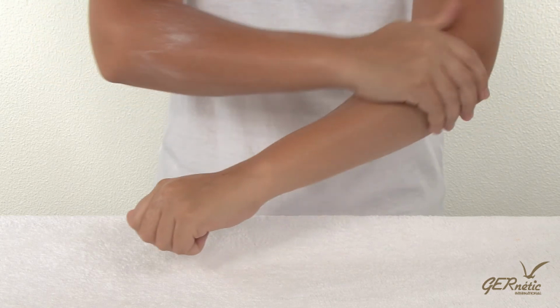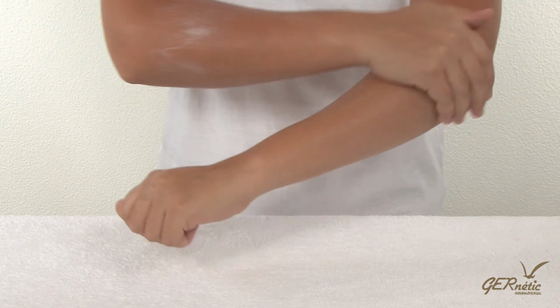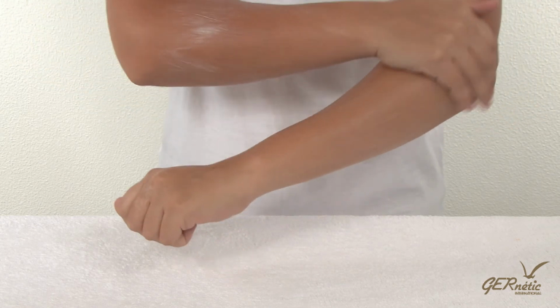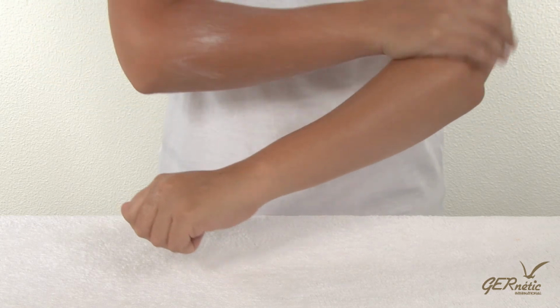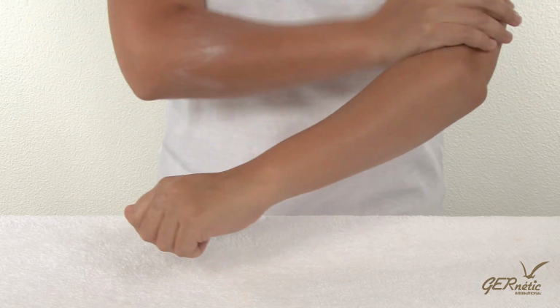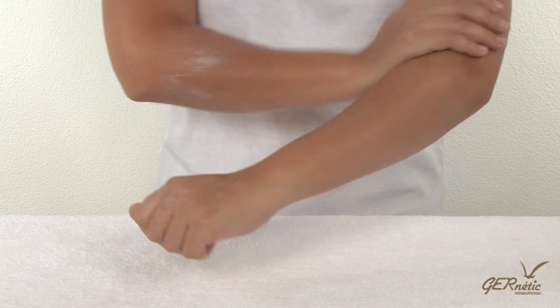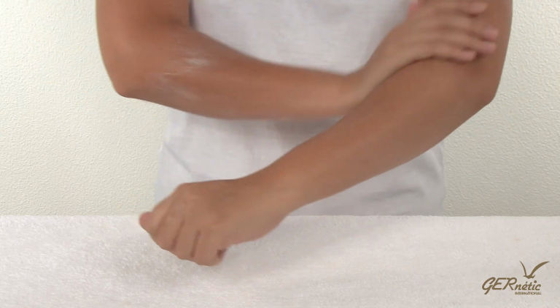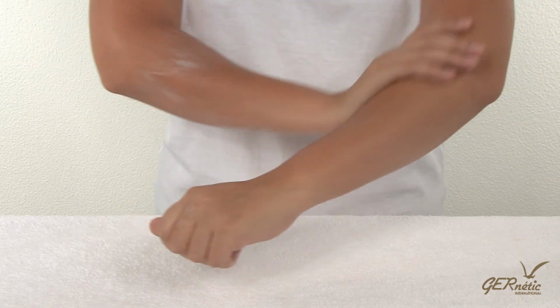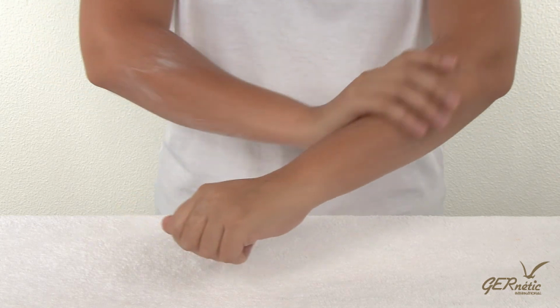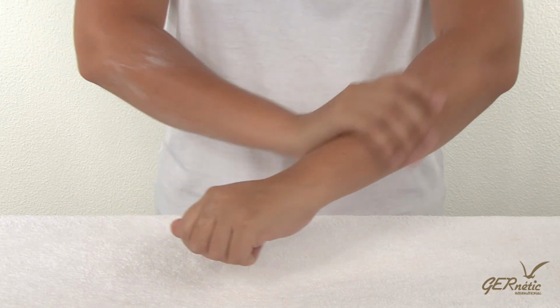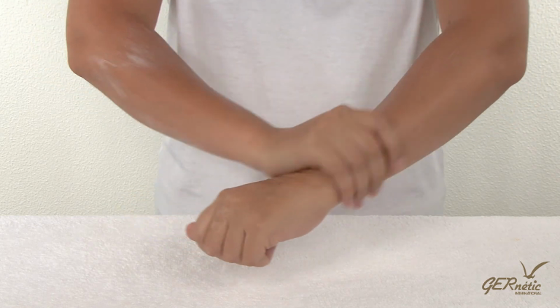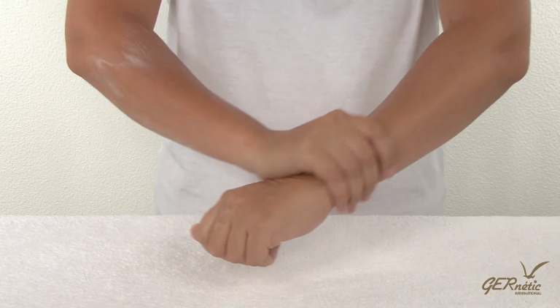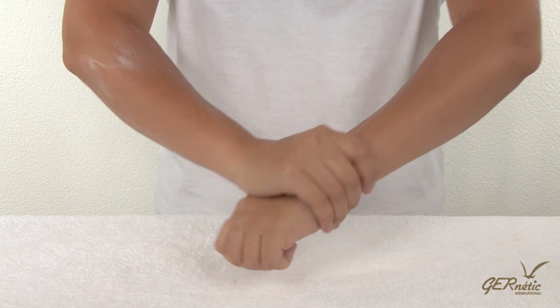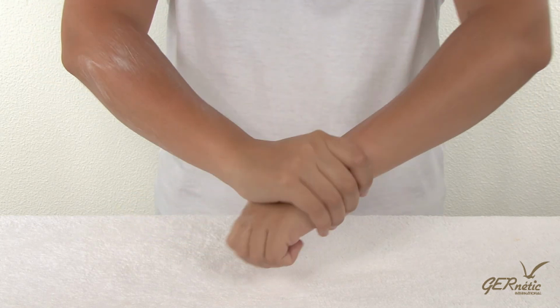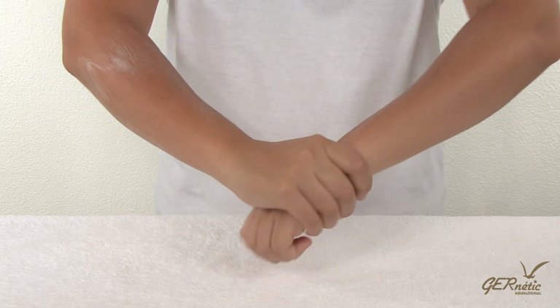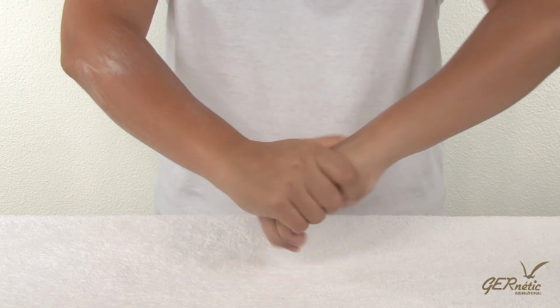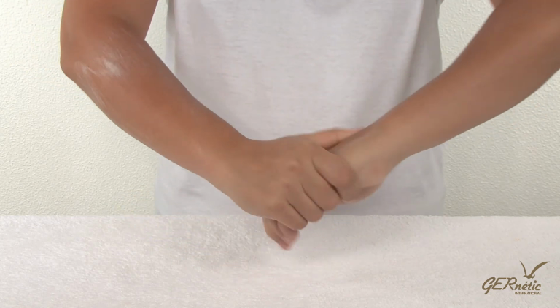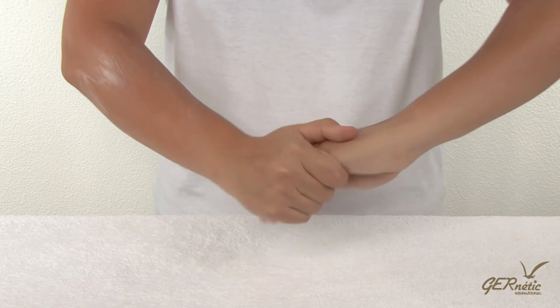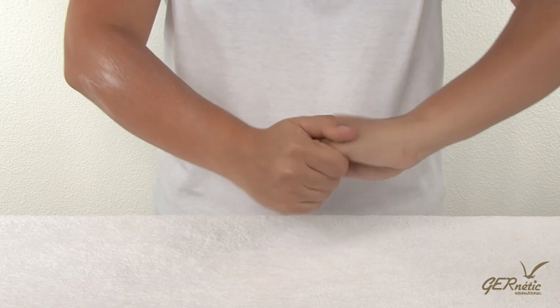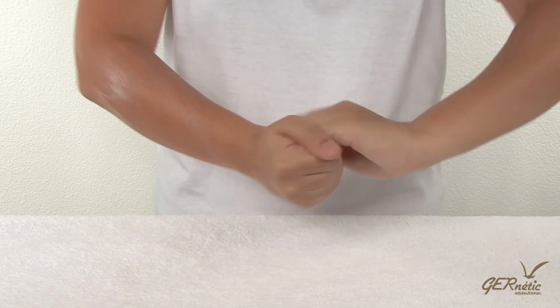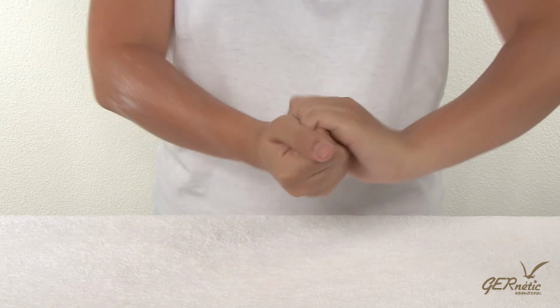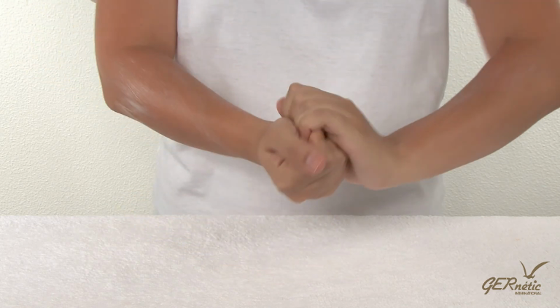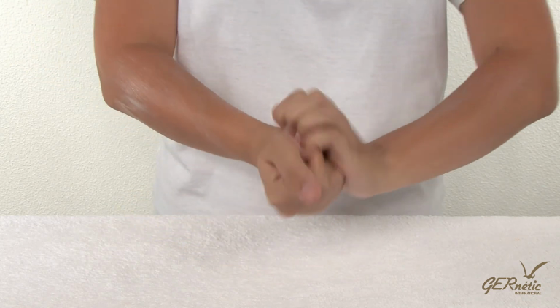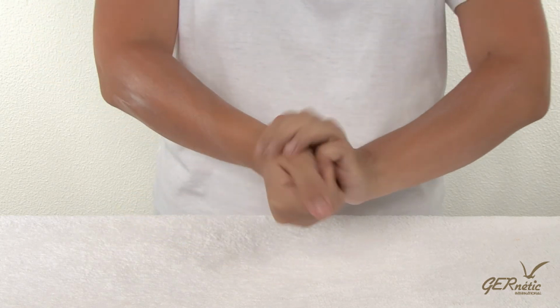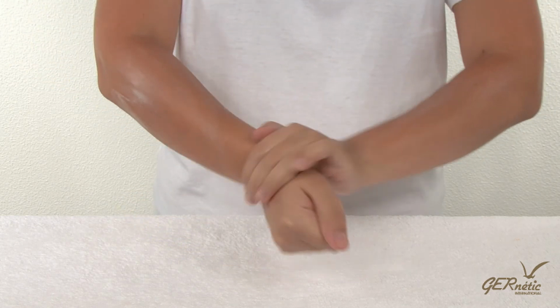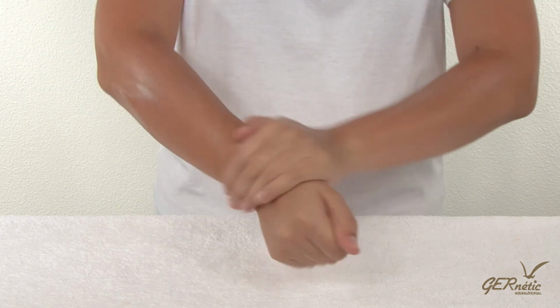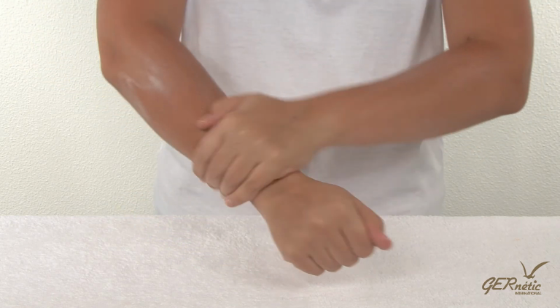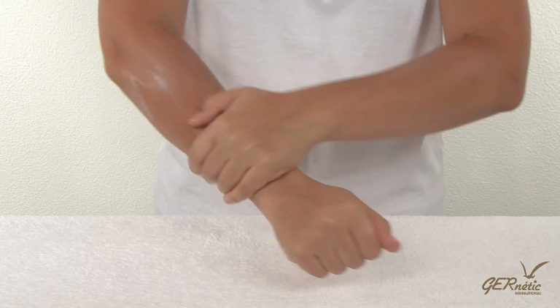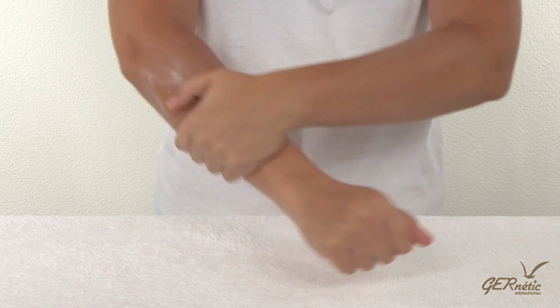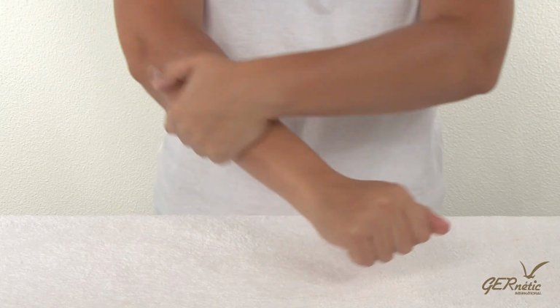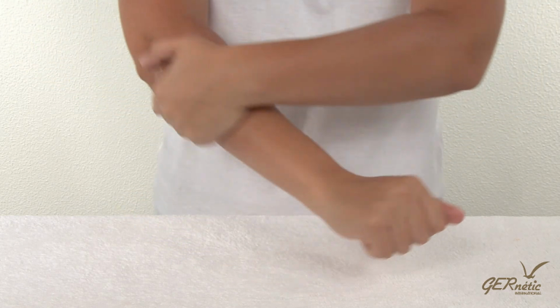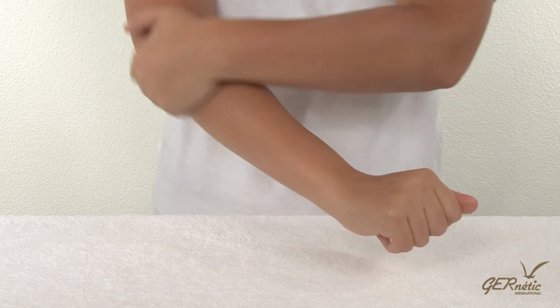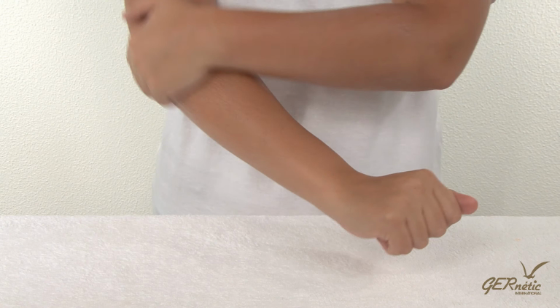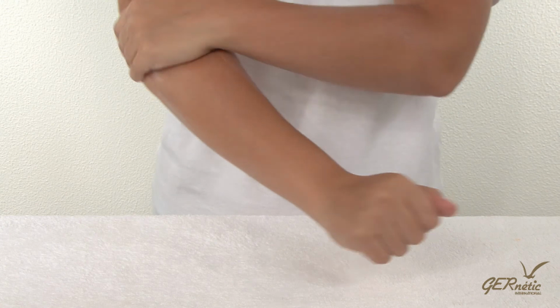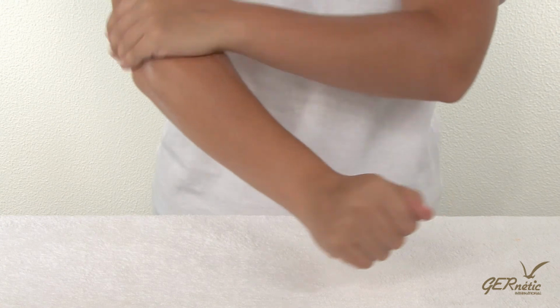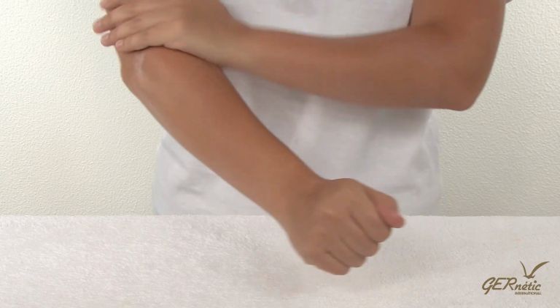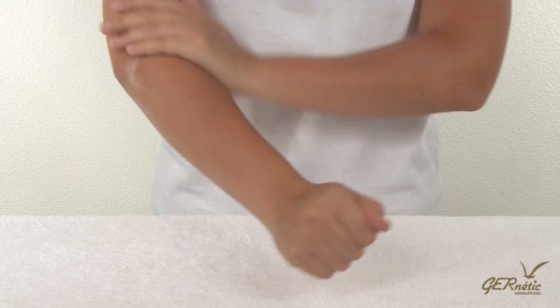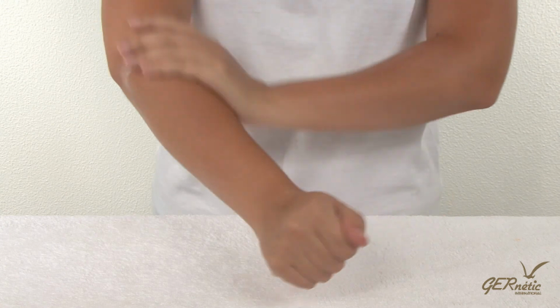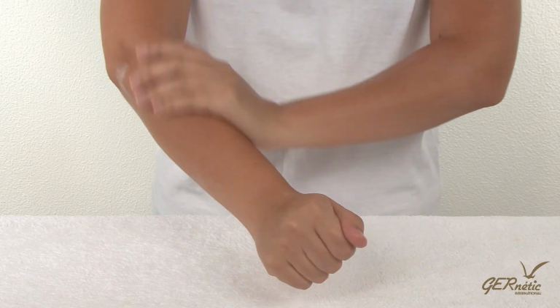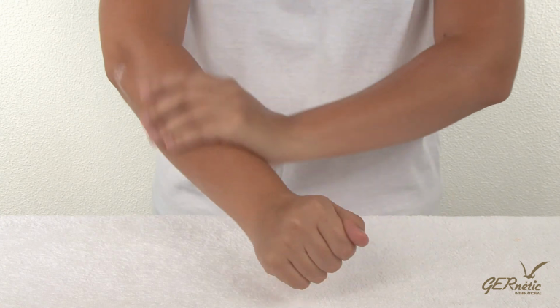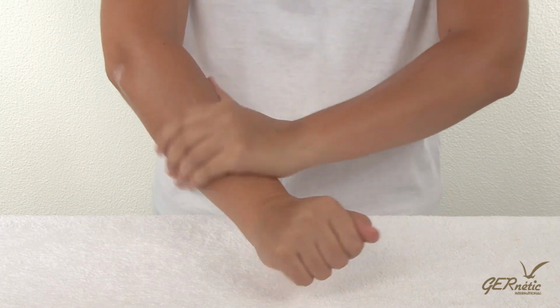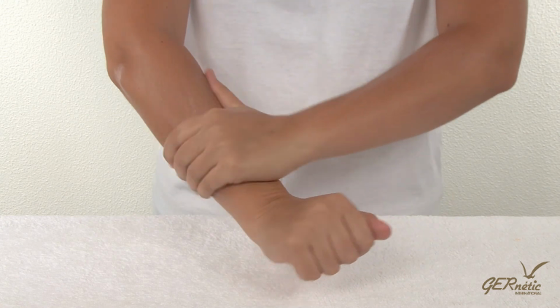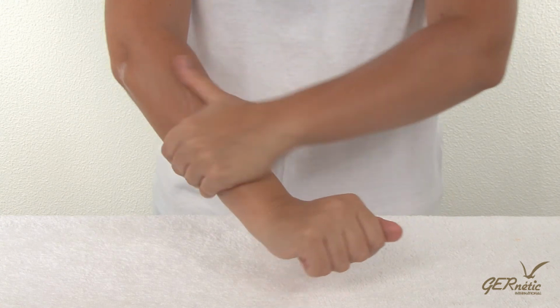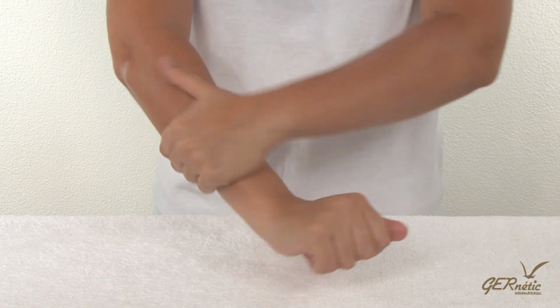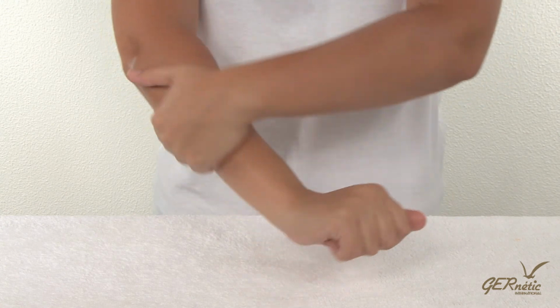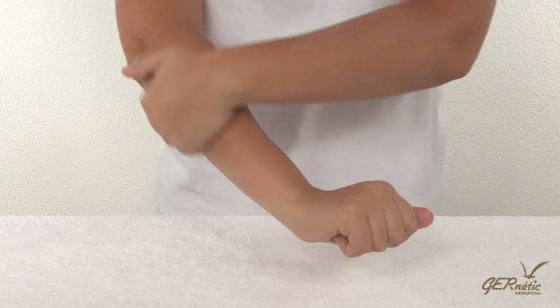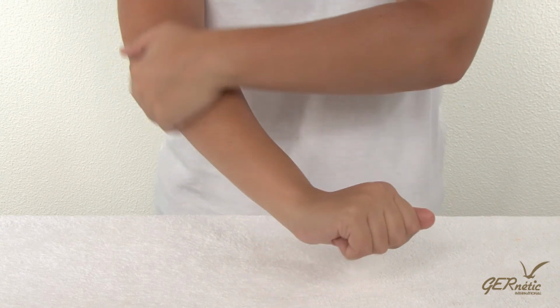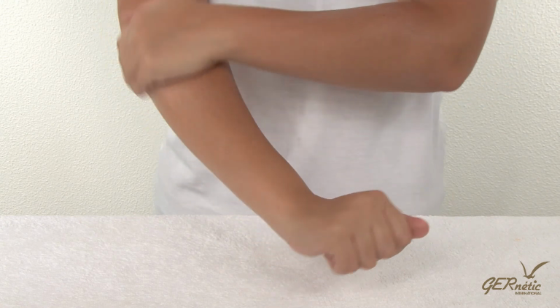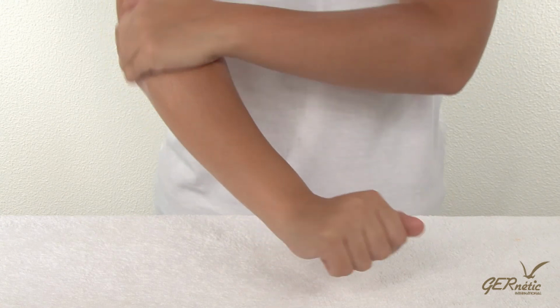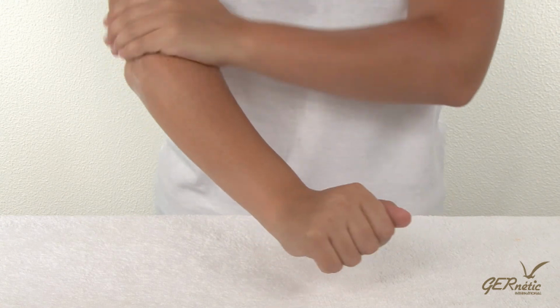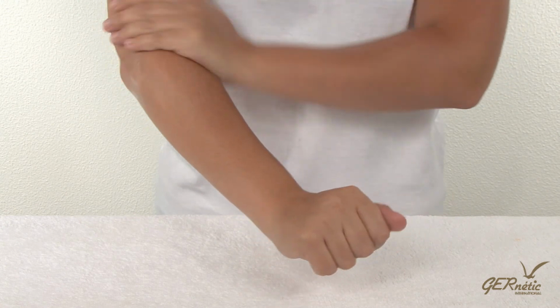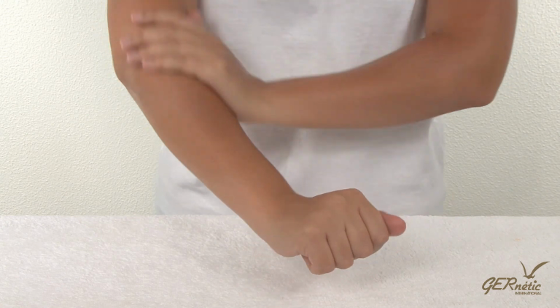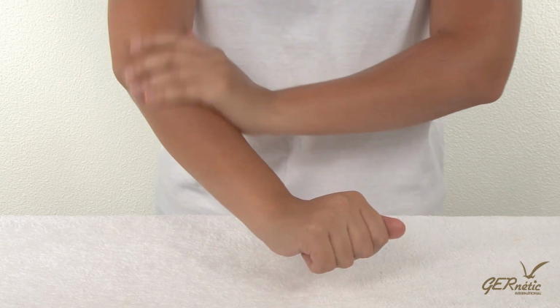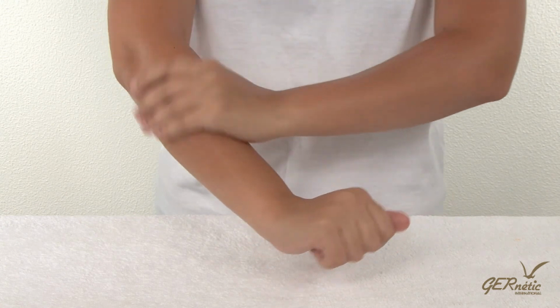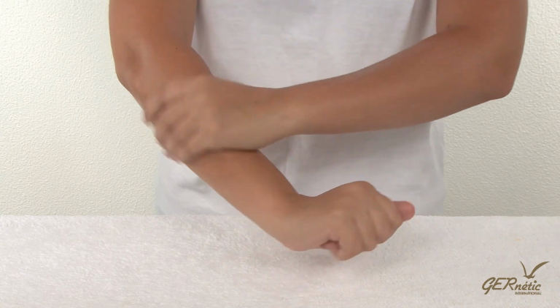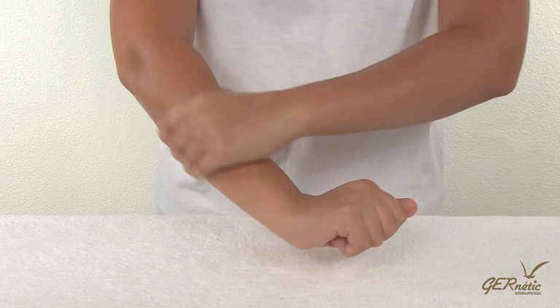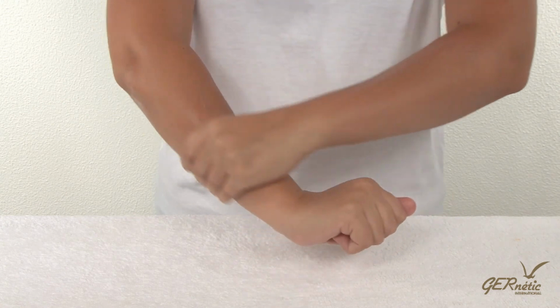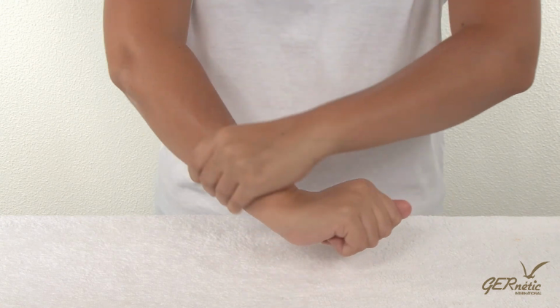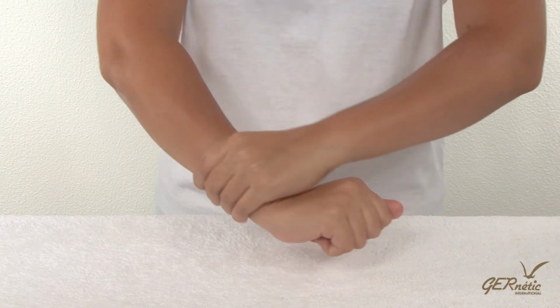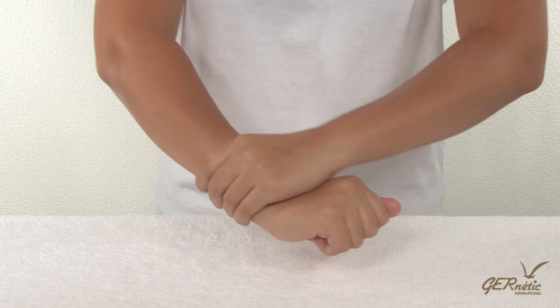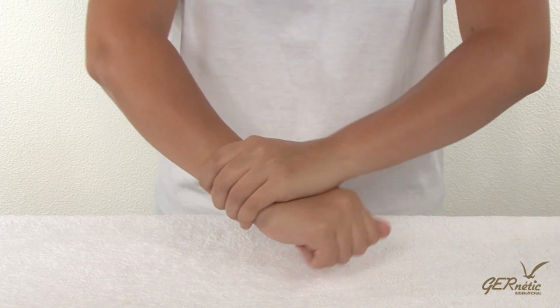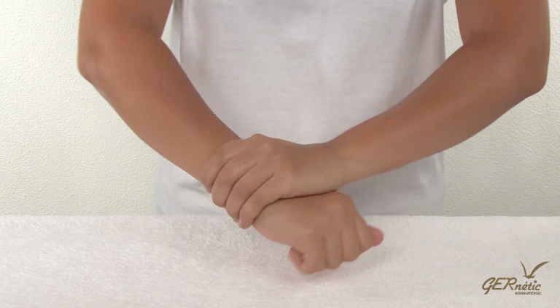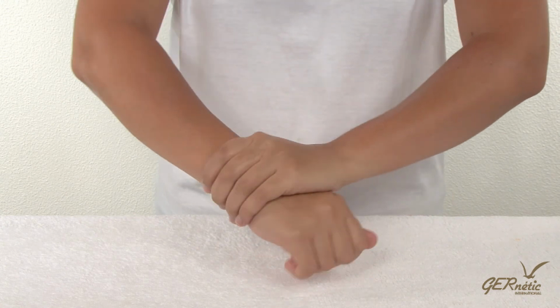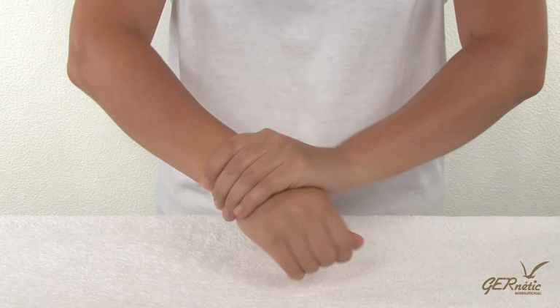Use as required, preferably after a shower or bath, to either soften the skin or as part of relaxation.